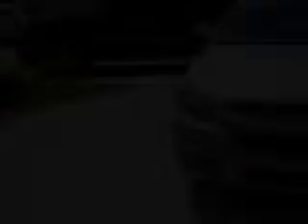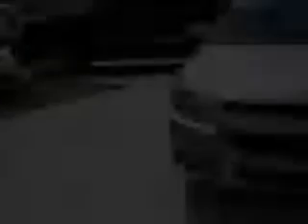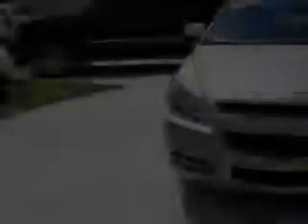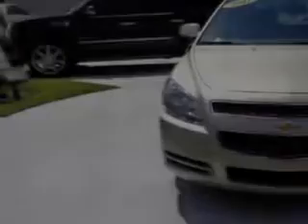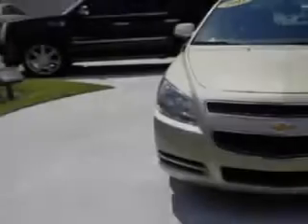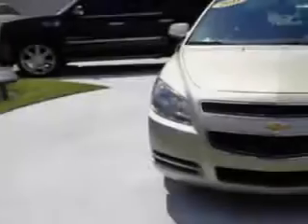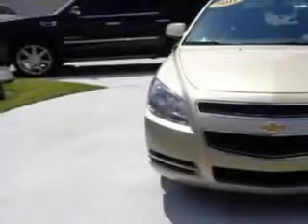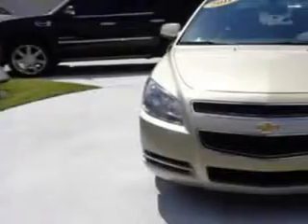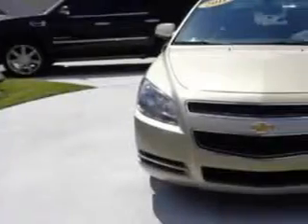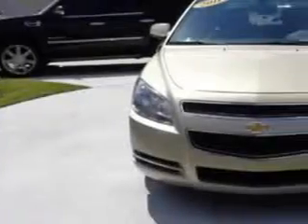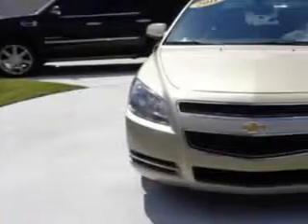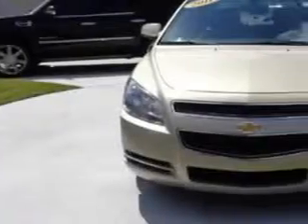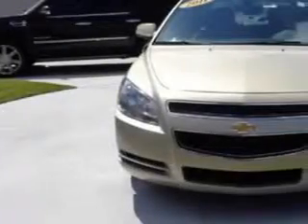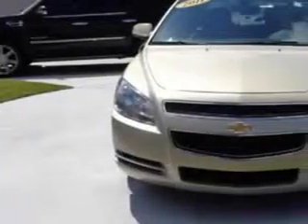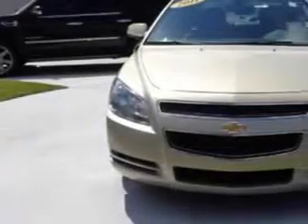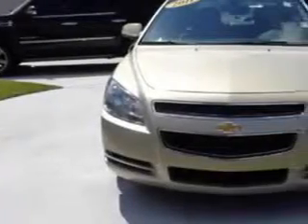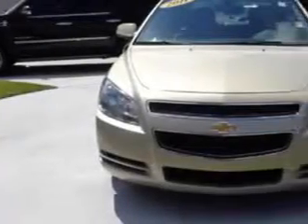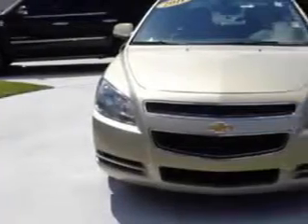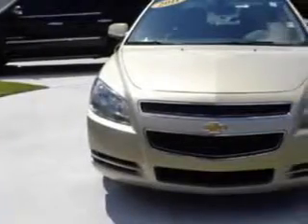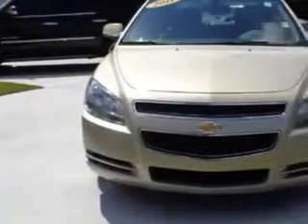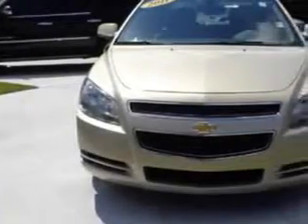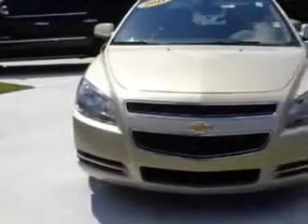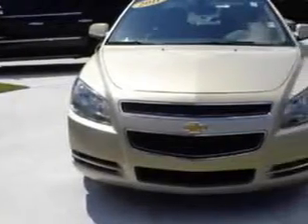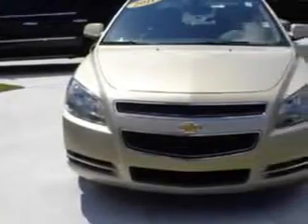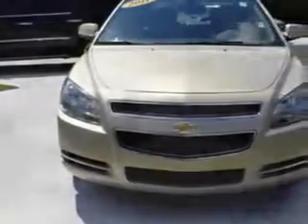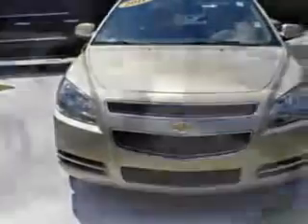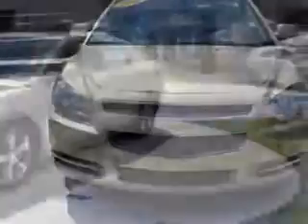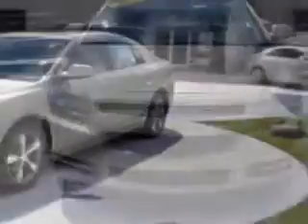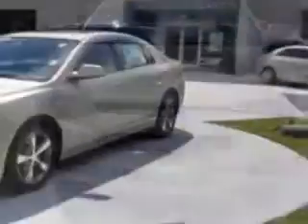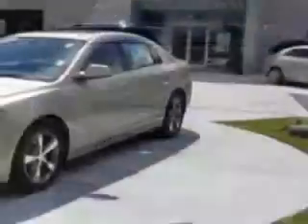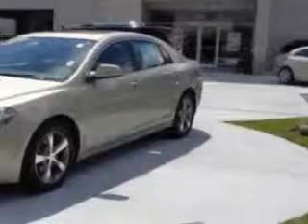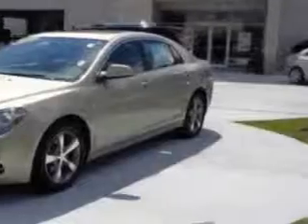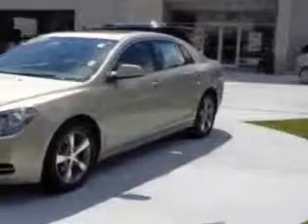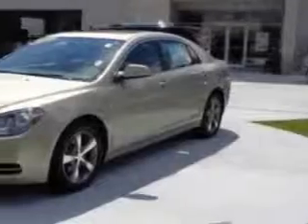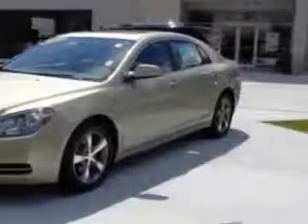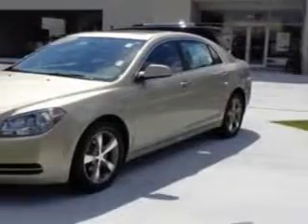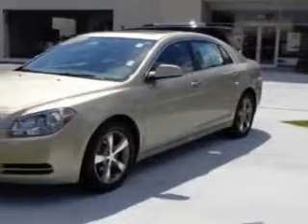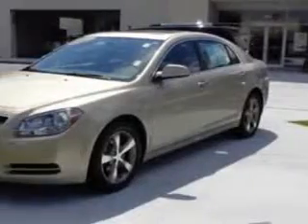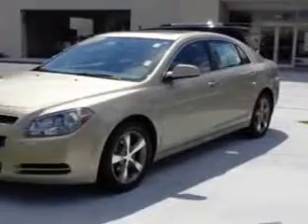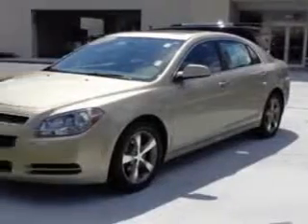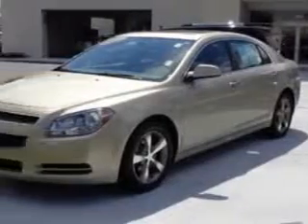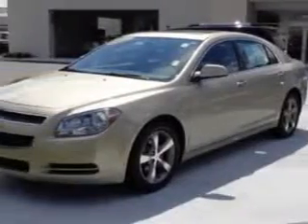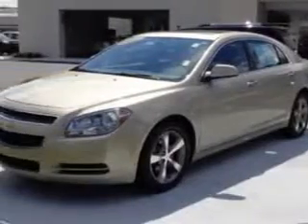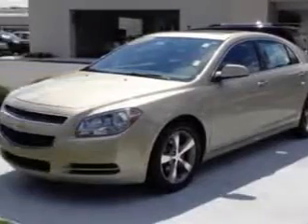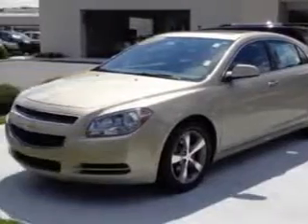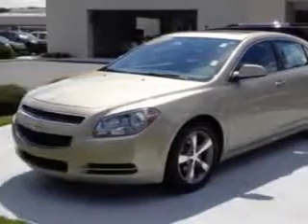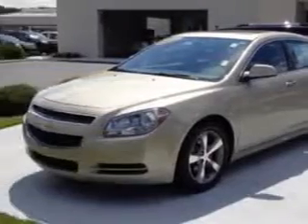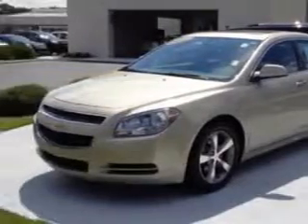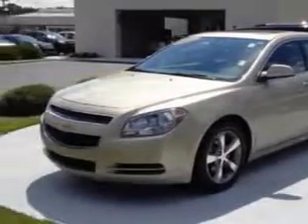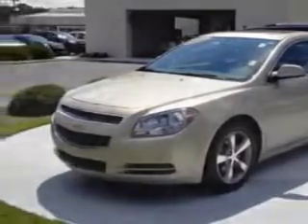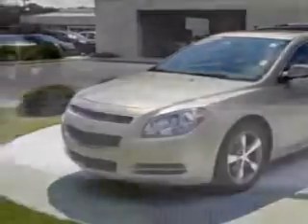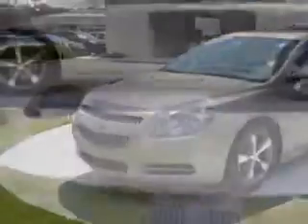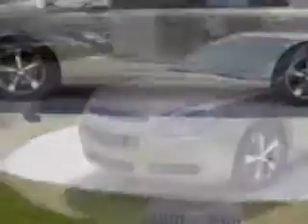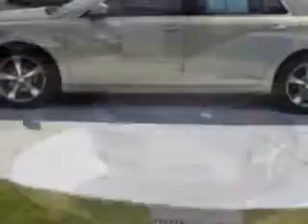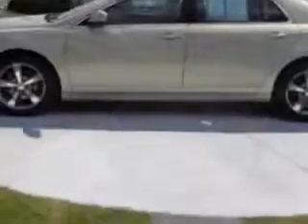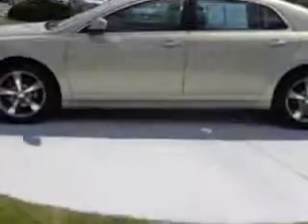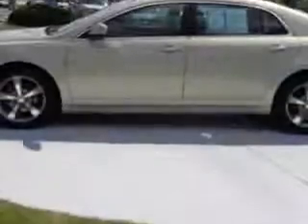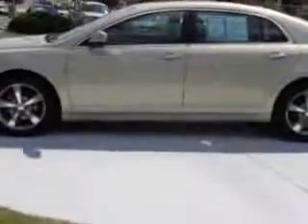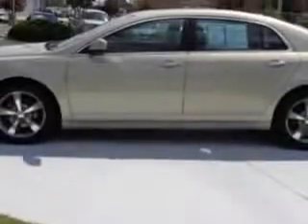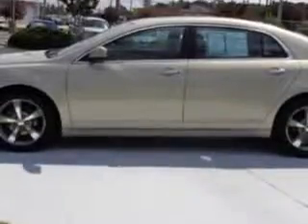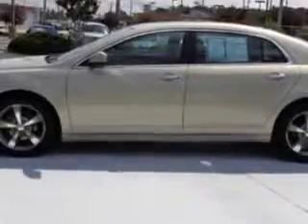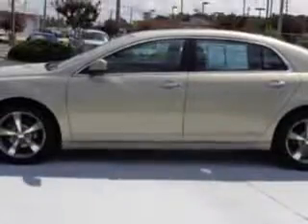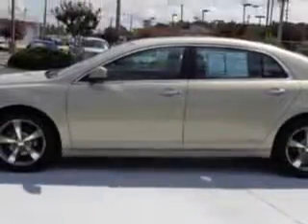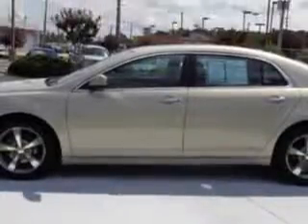Check out this 2012 Chevrolet Malibu, equipped with a 4-cylinder engine and an automatic transmission.